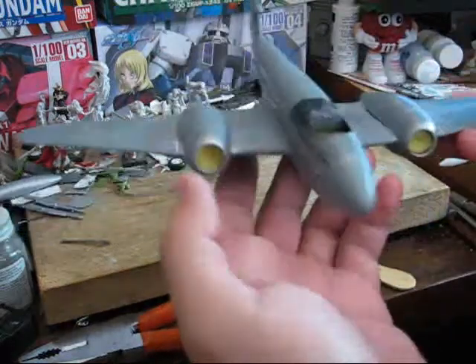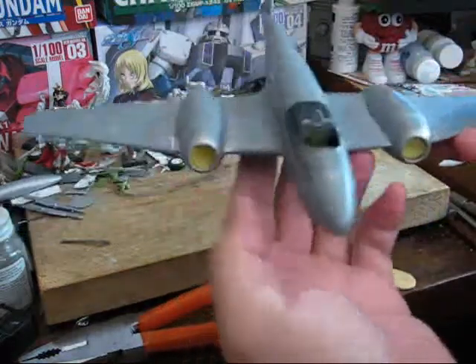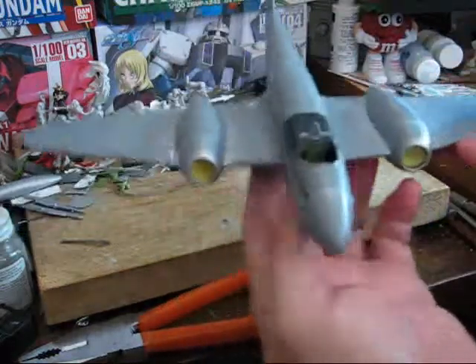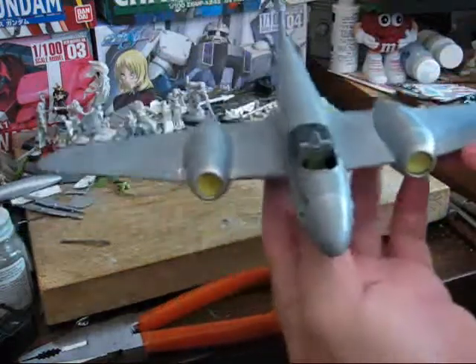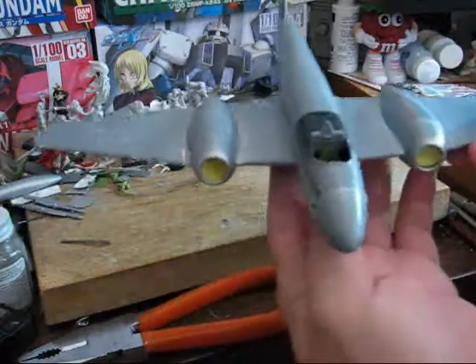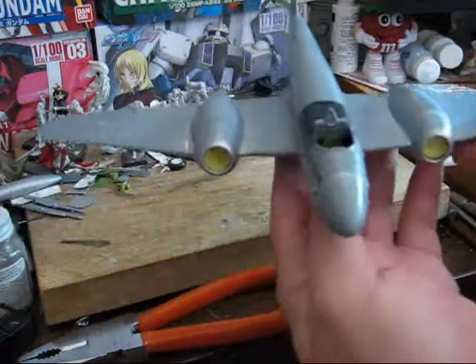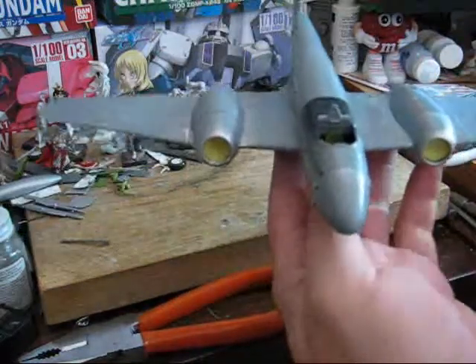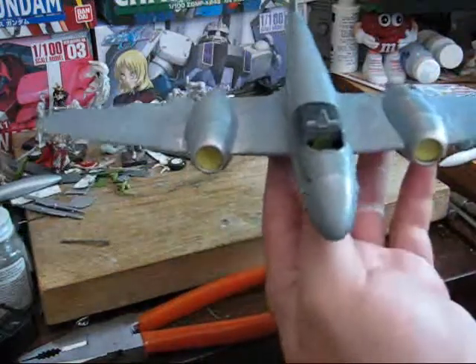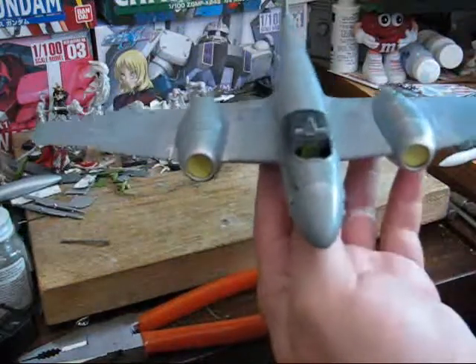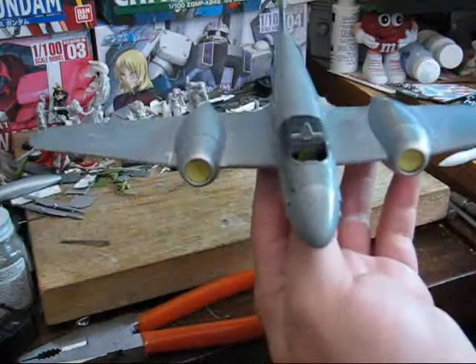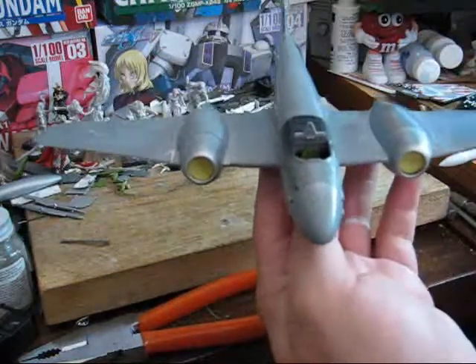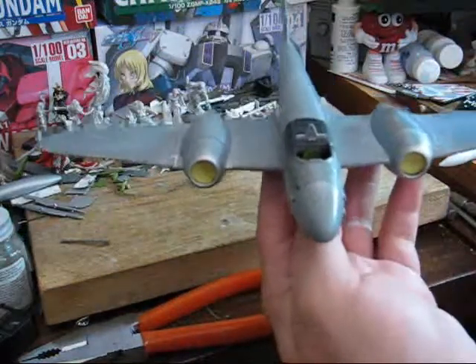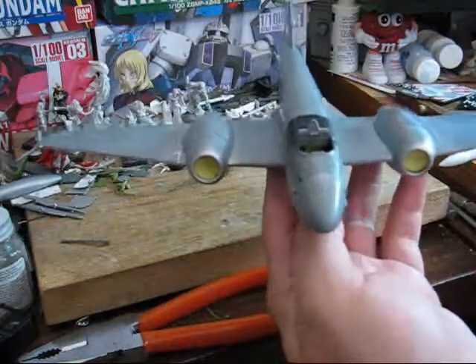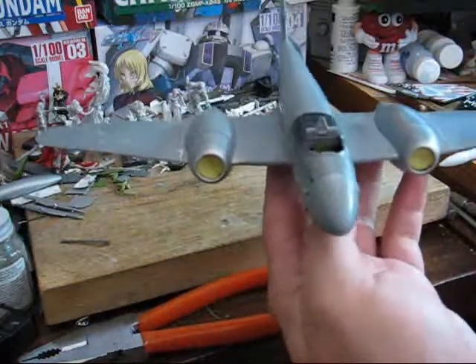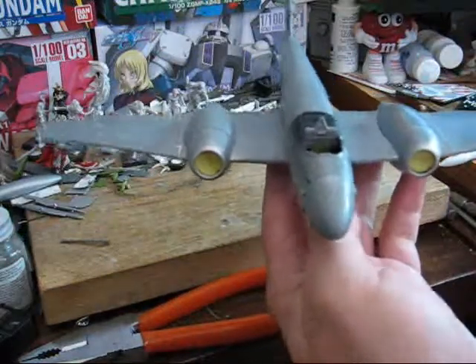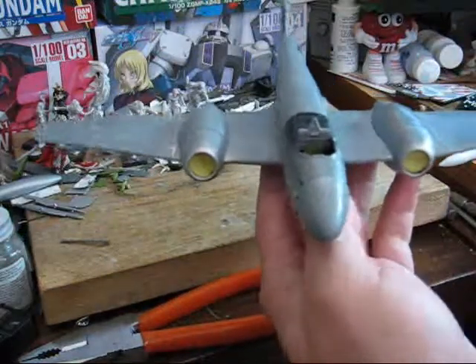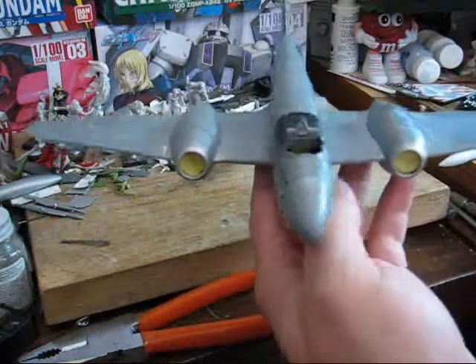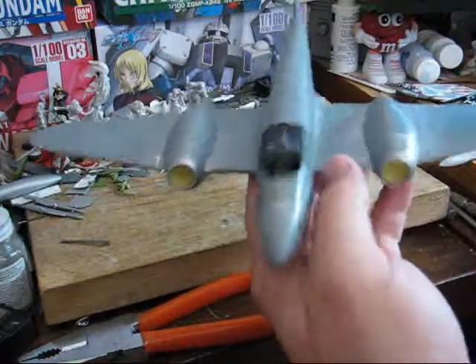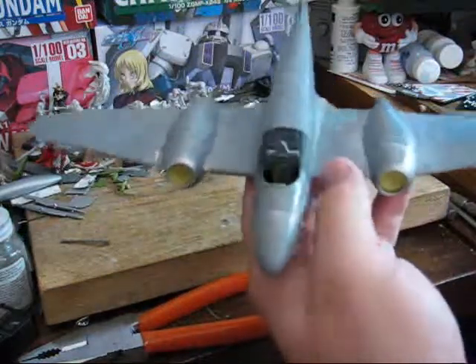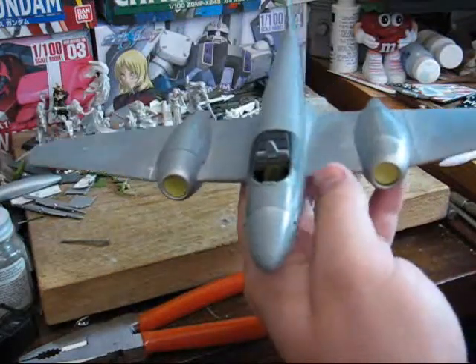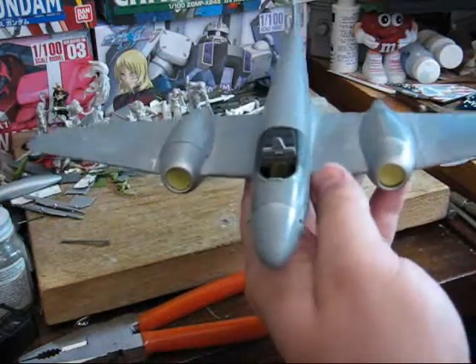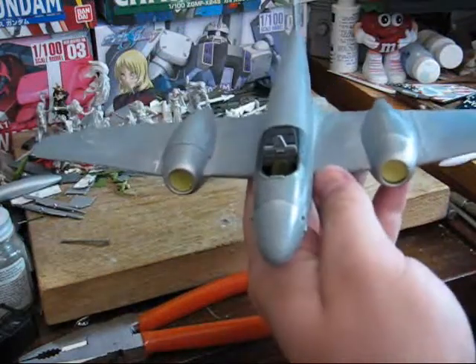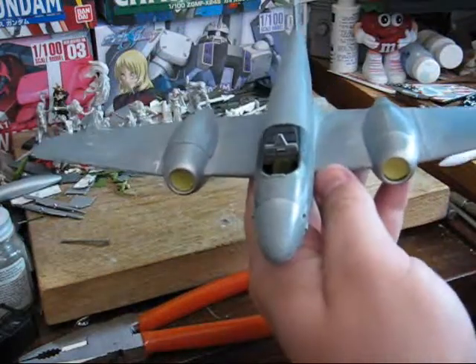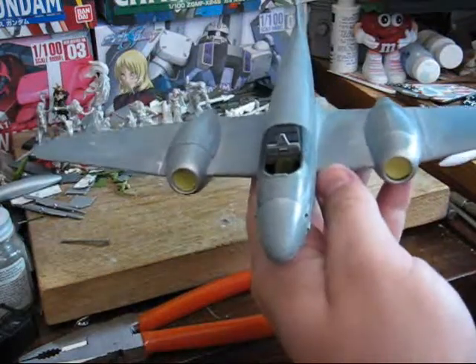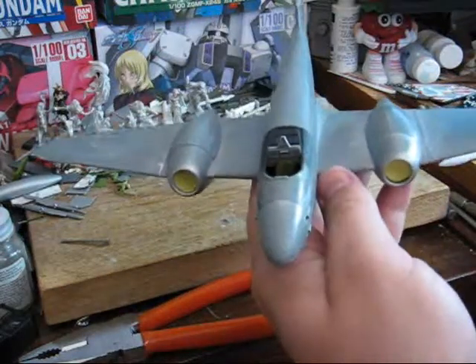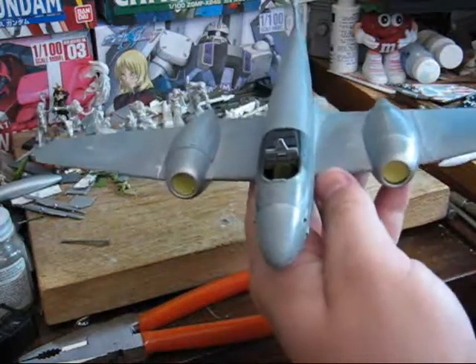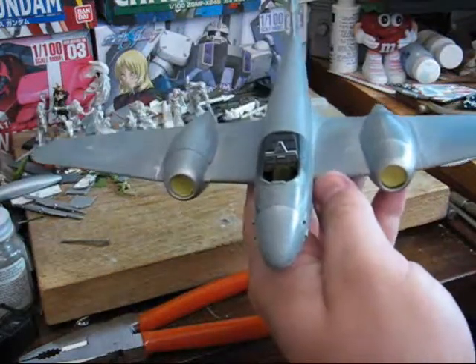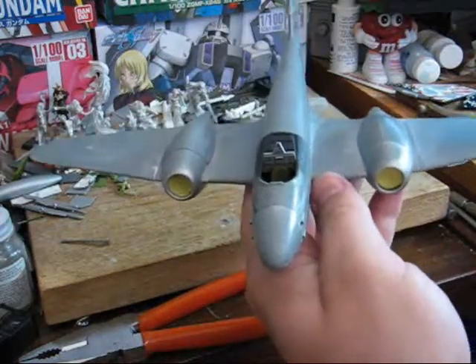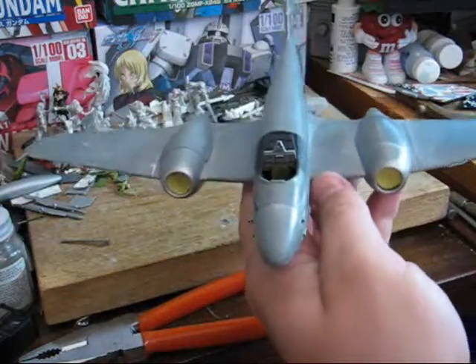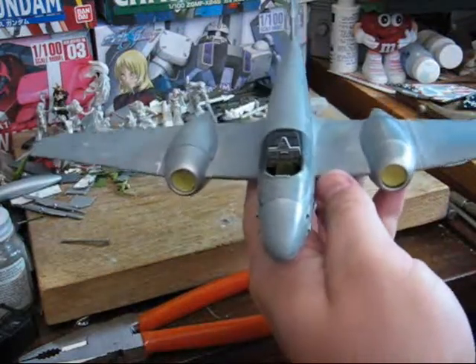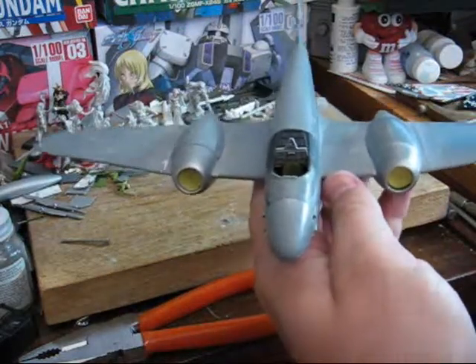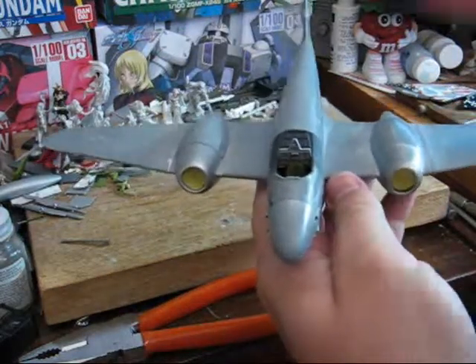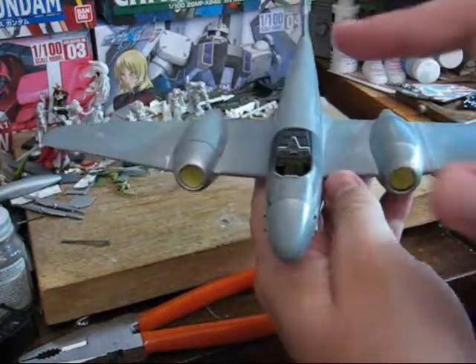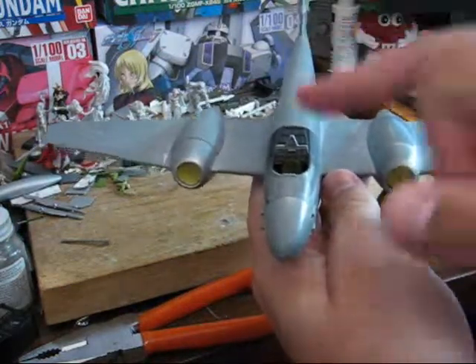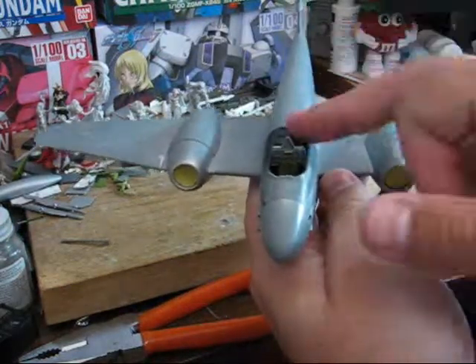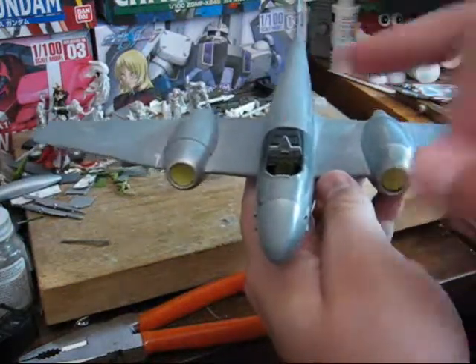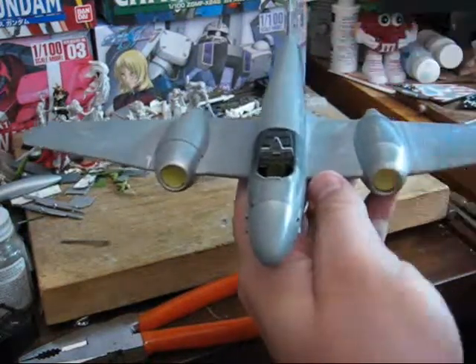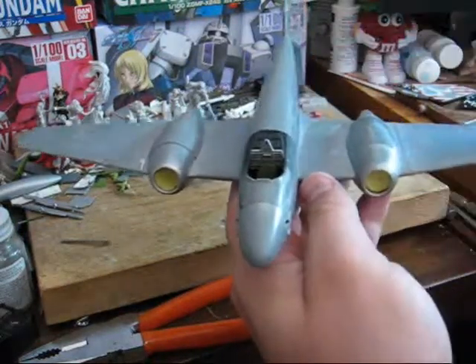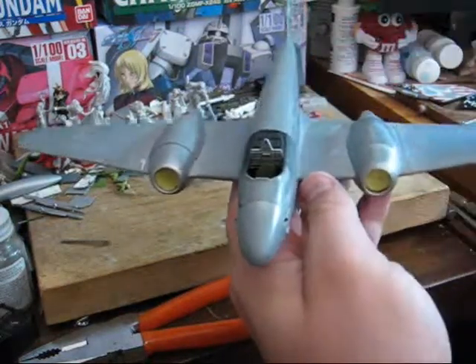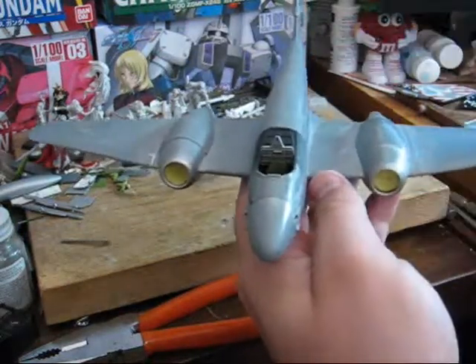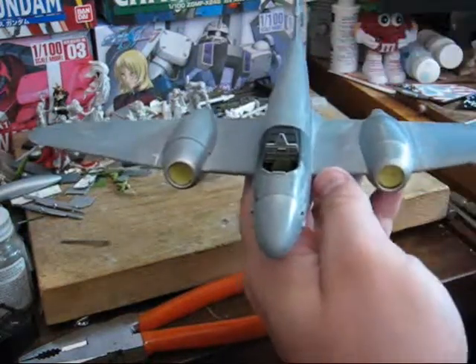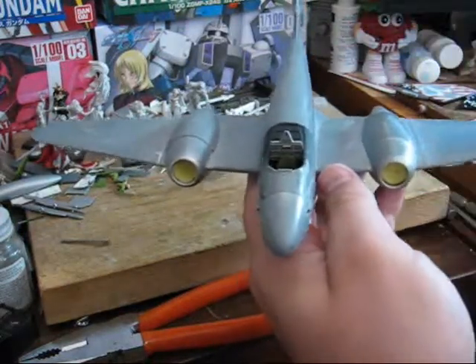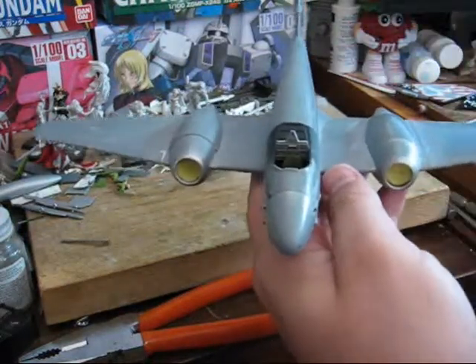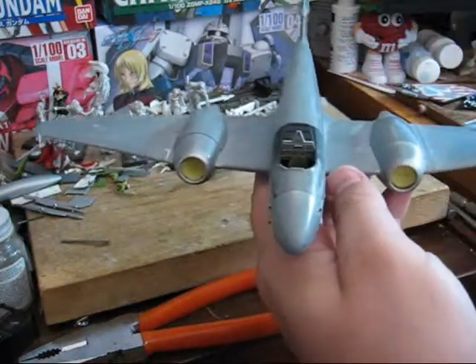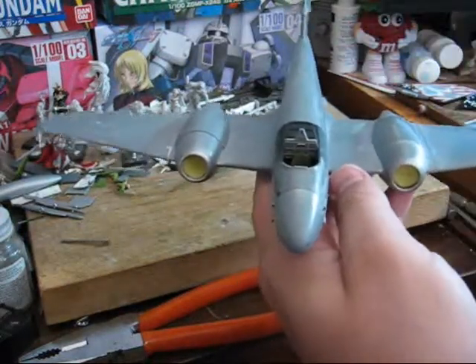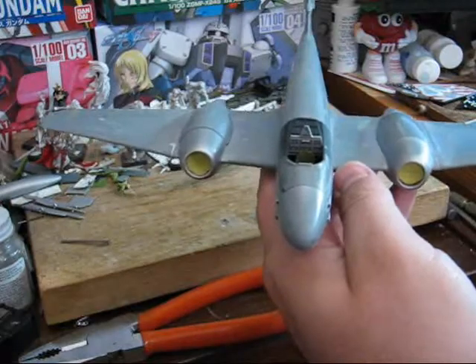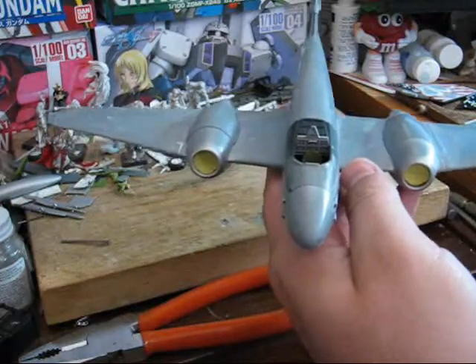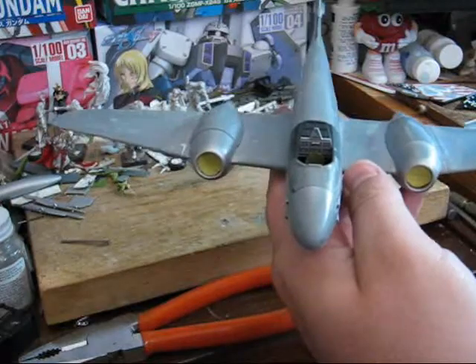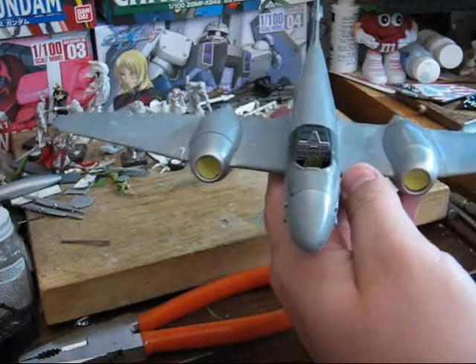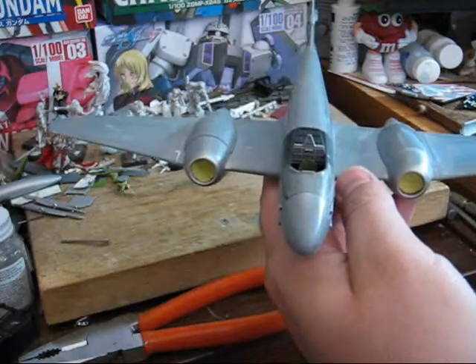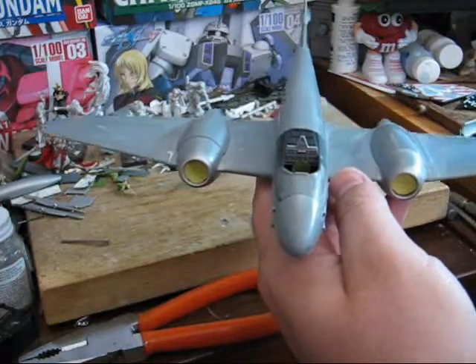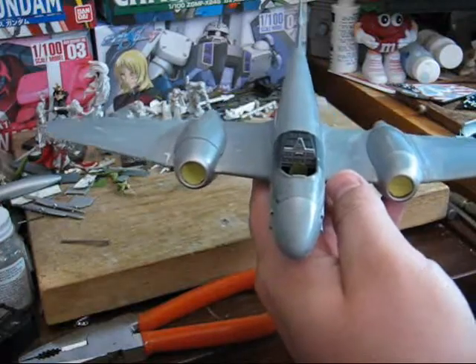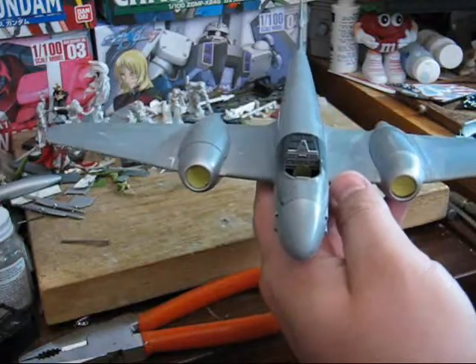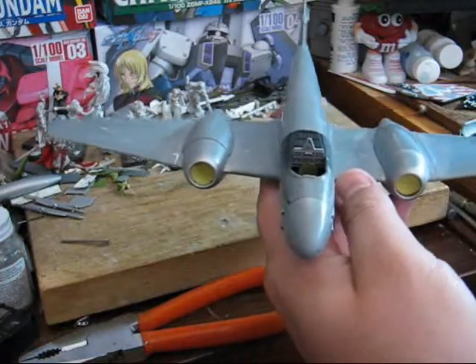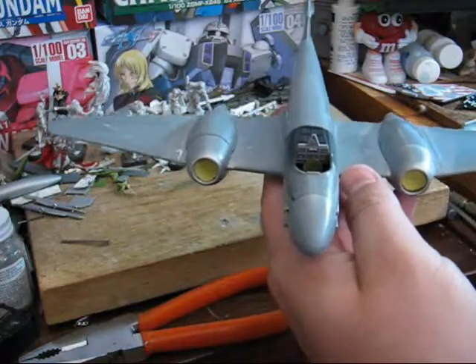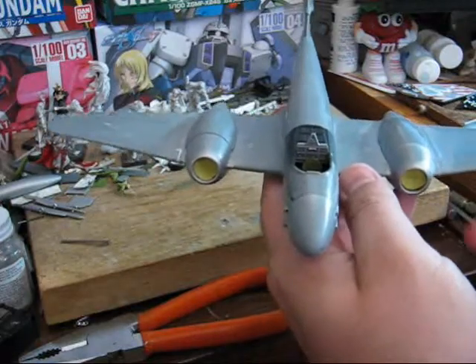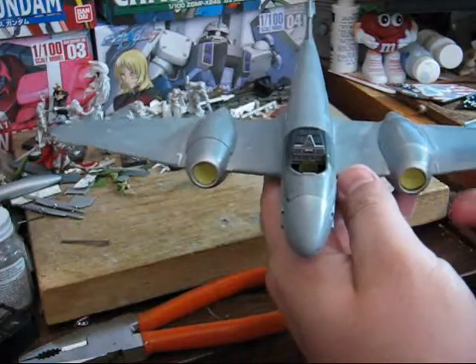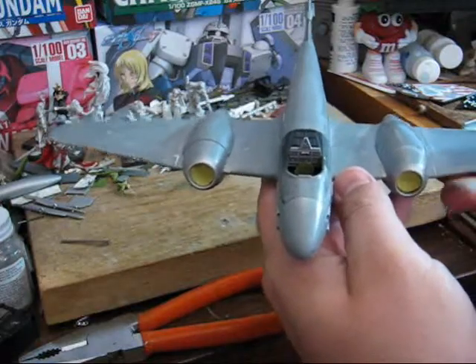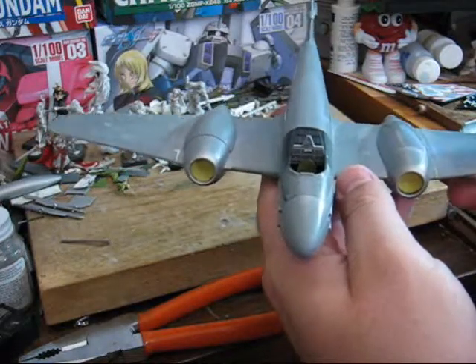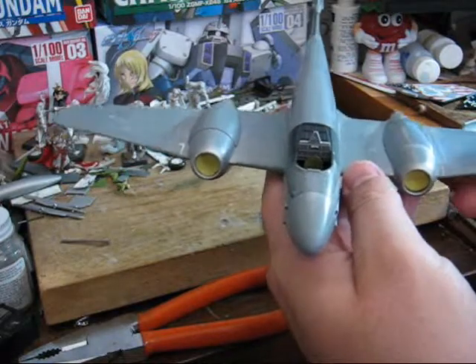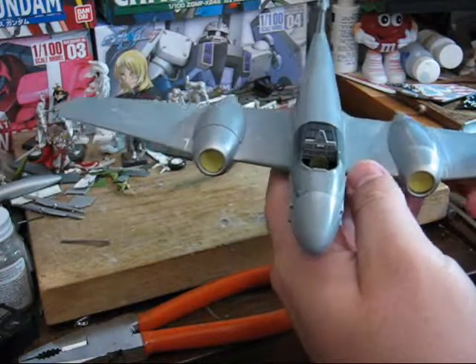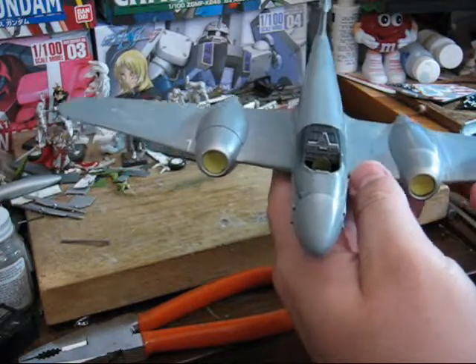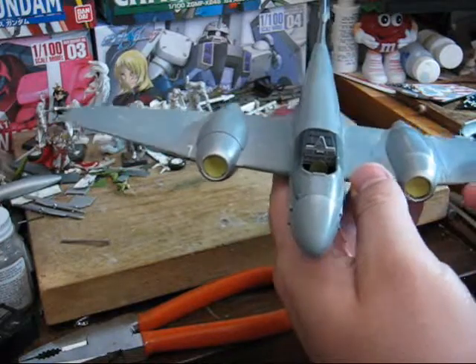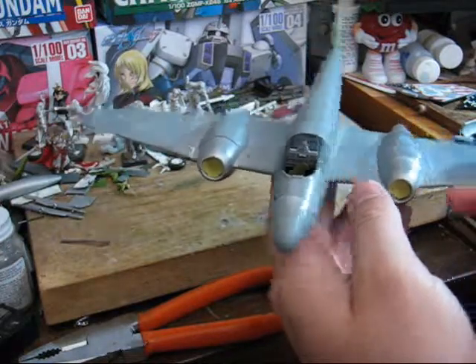In the next video, I'll talk about masking off the canopy.